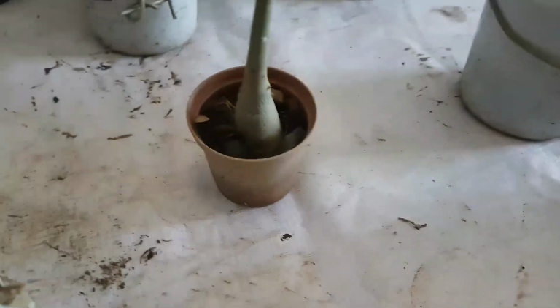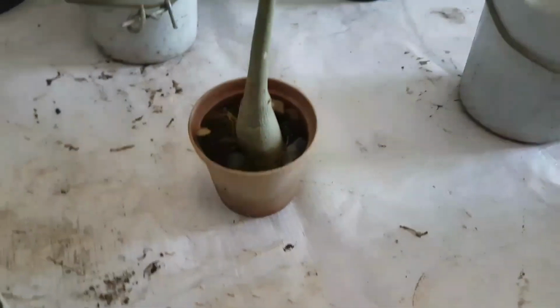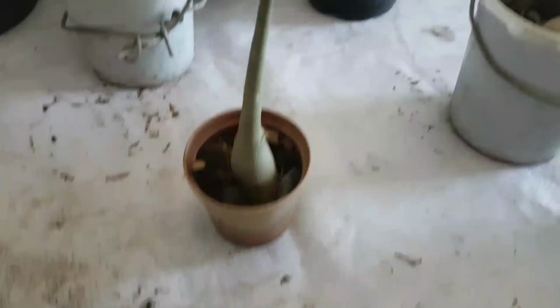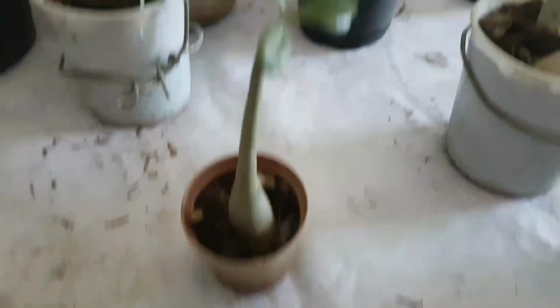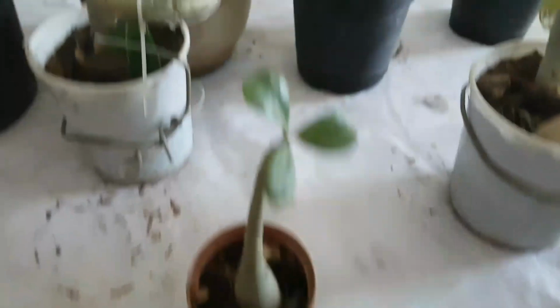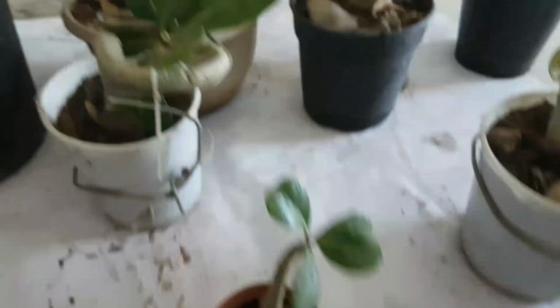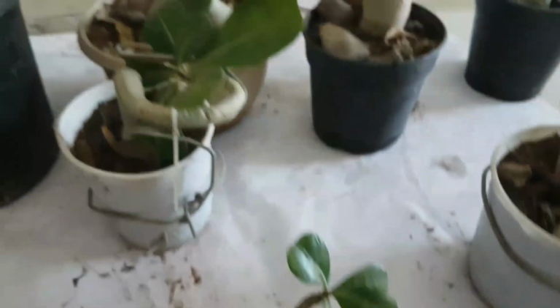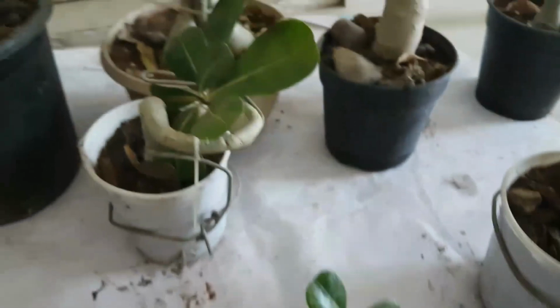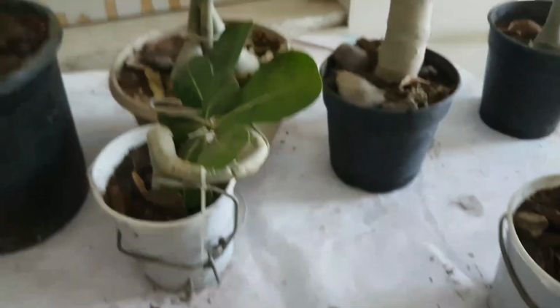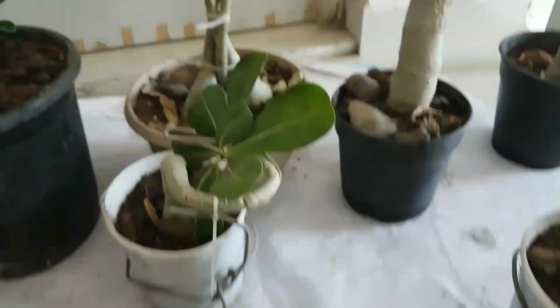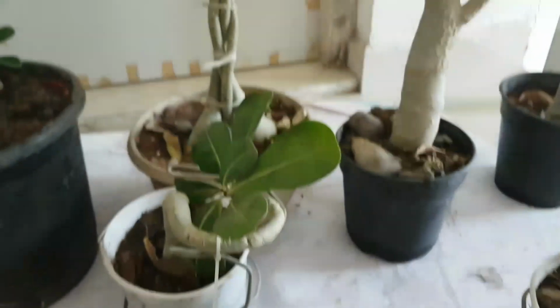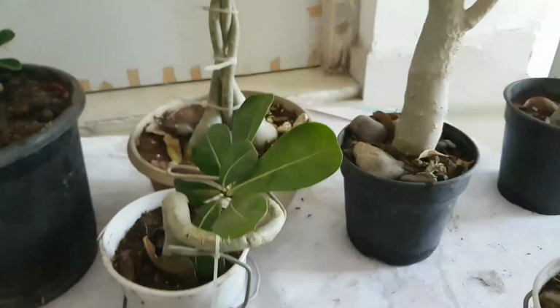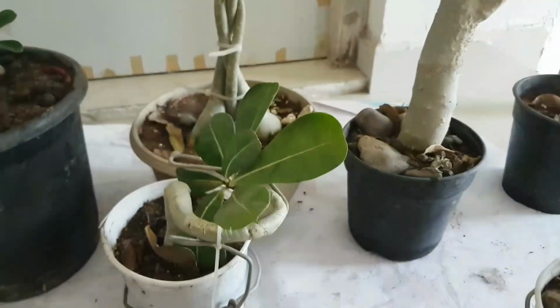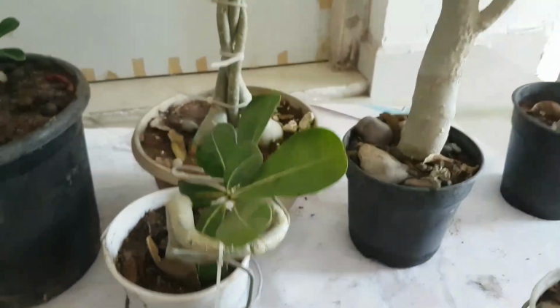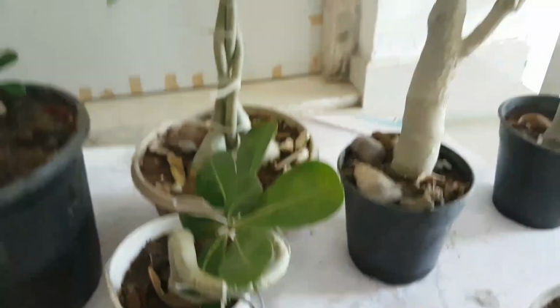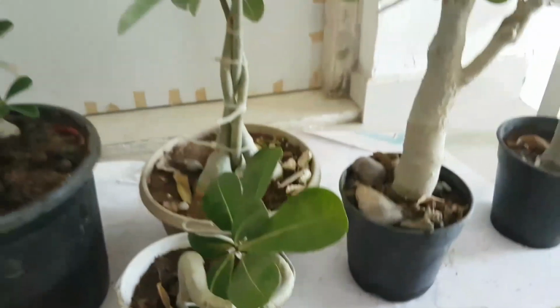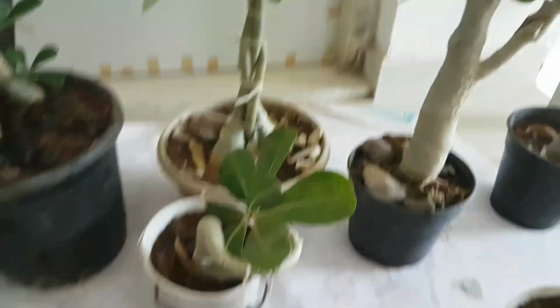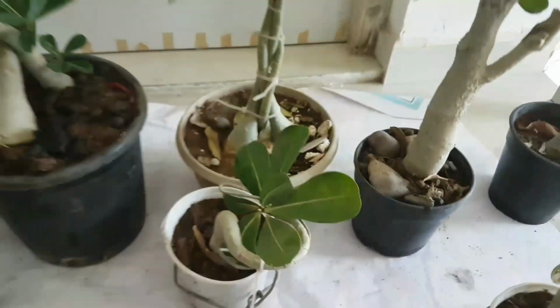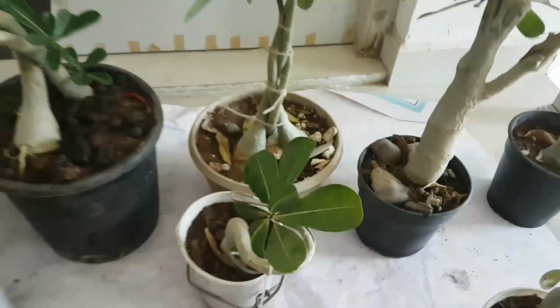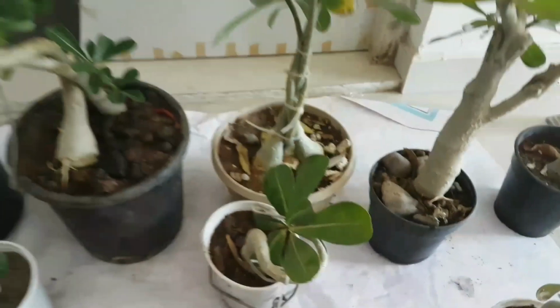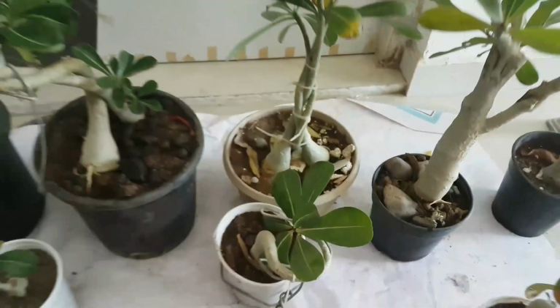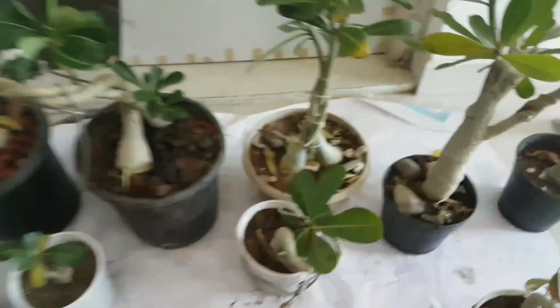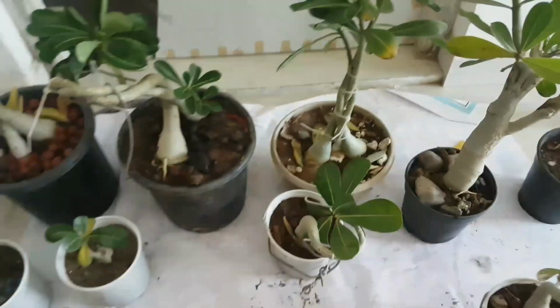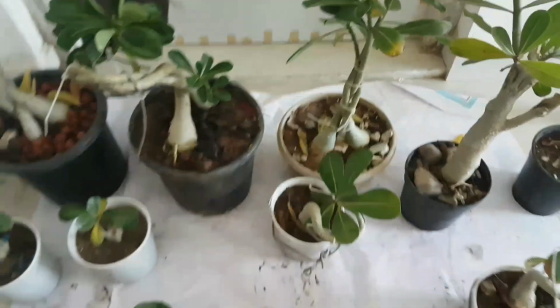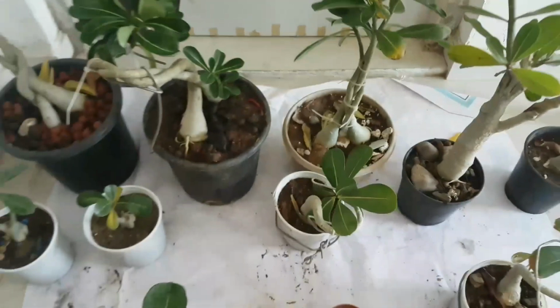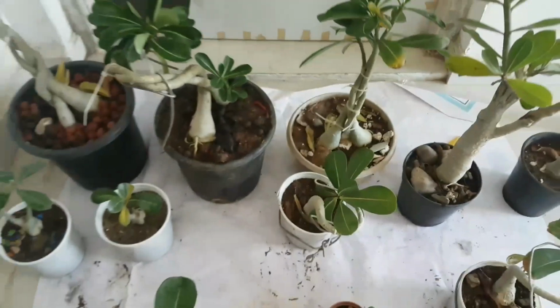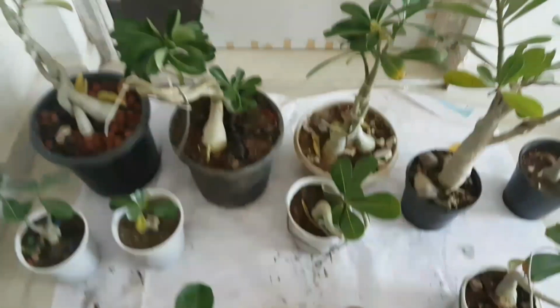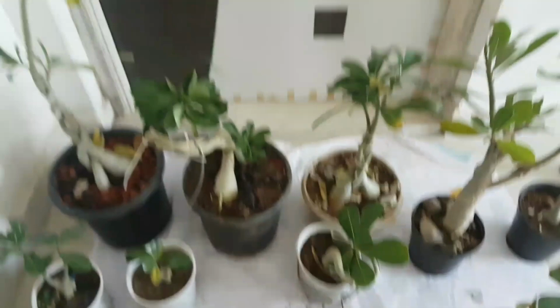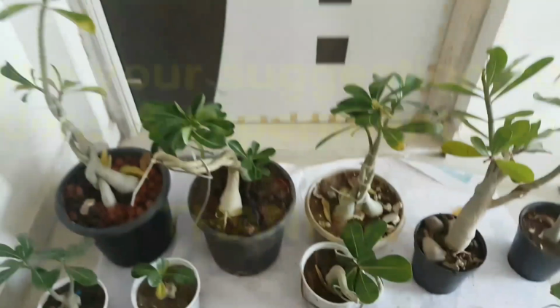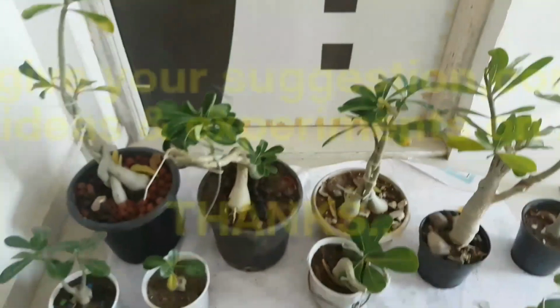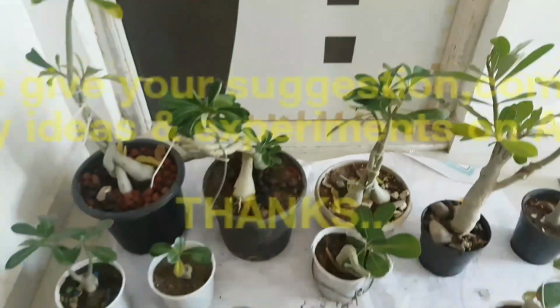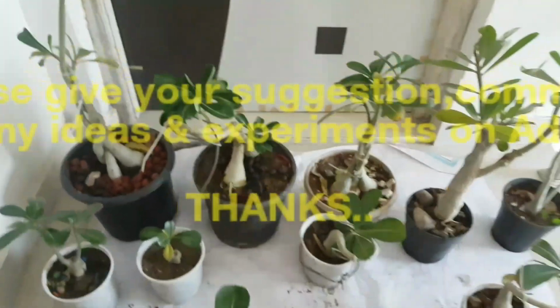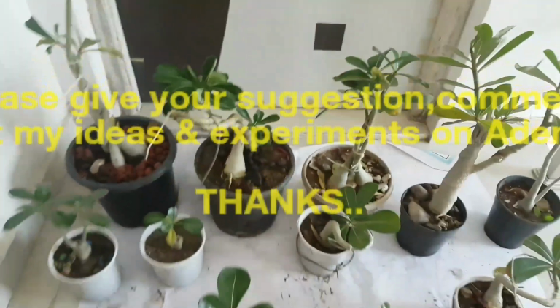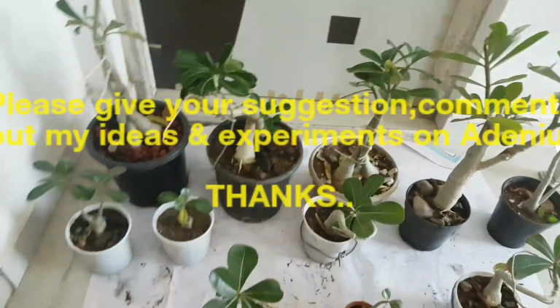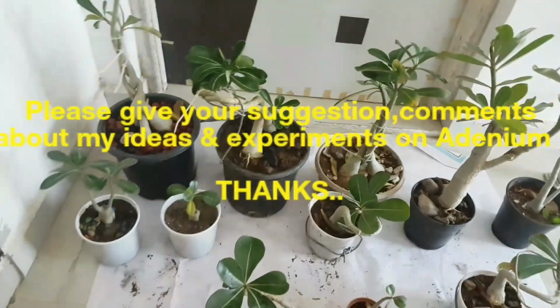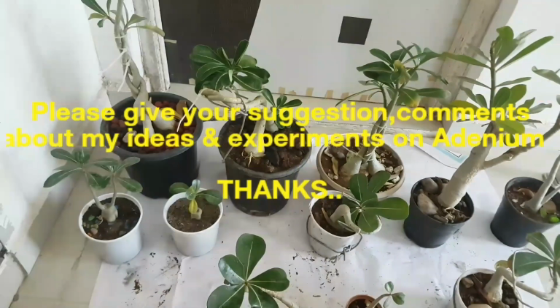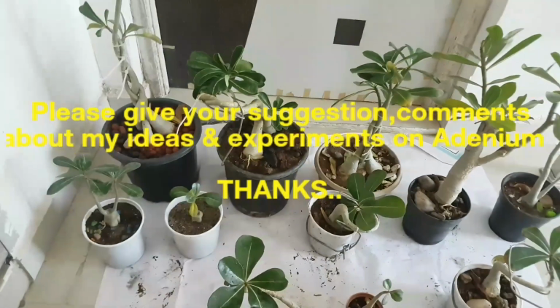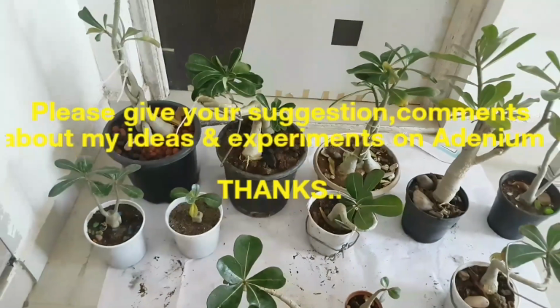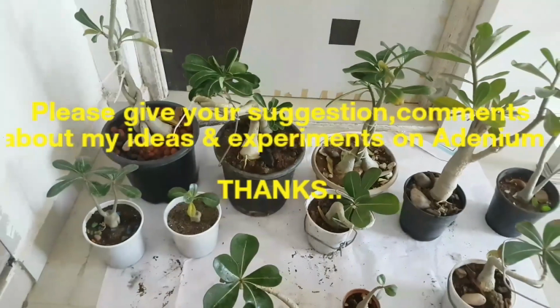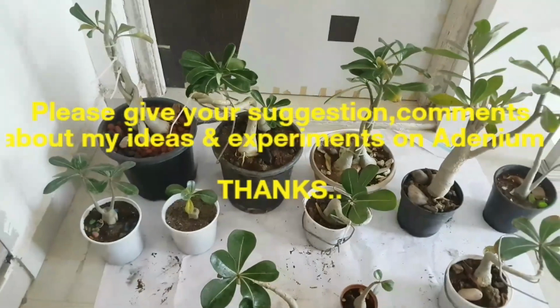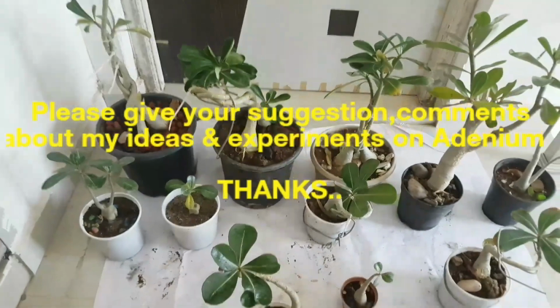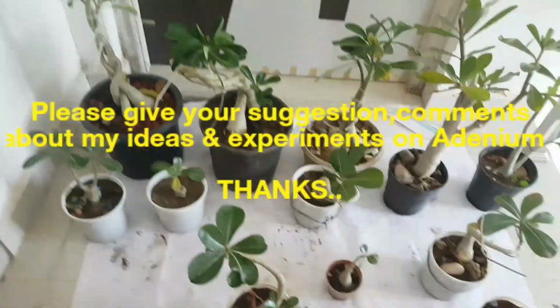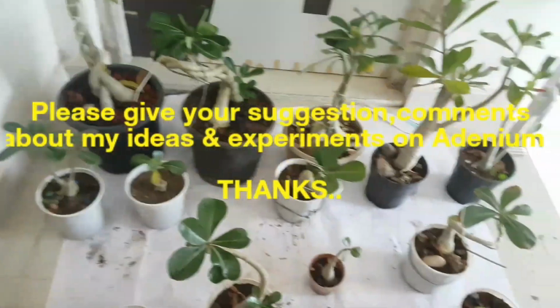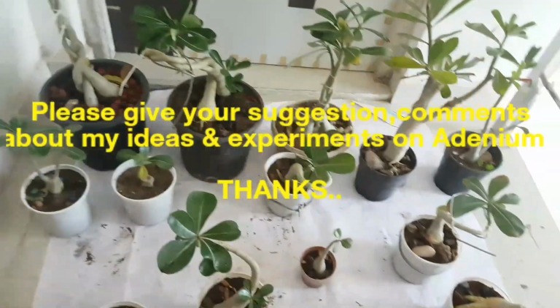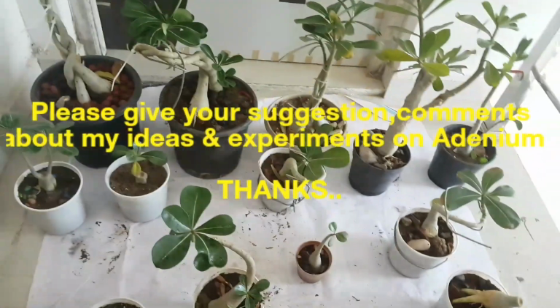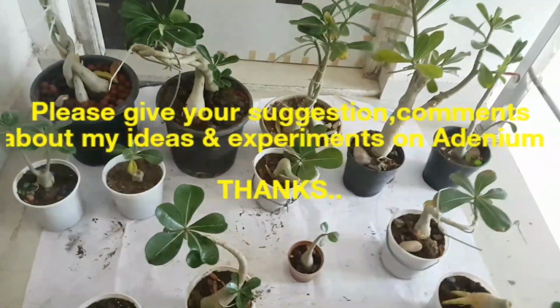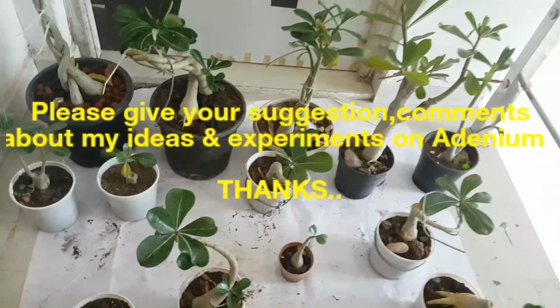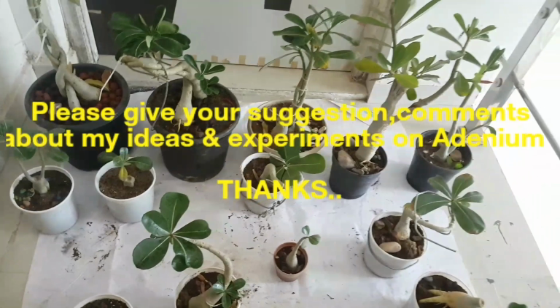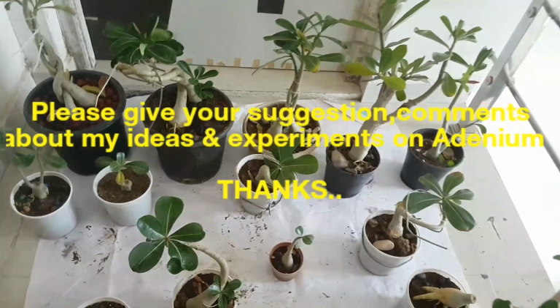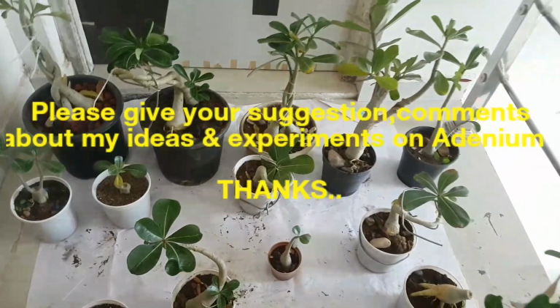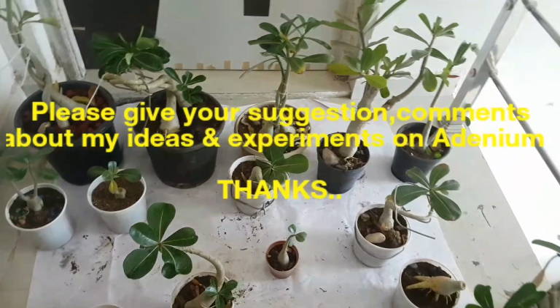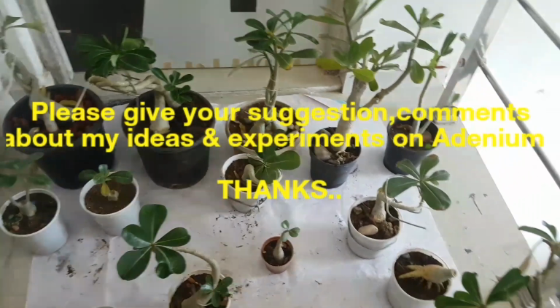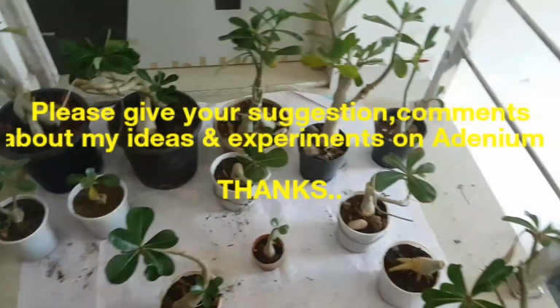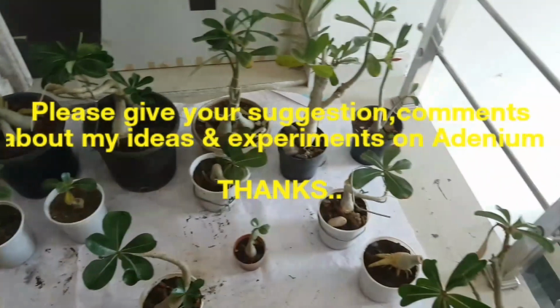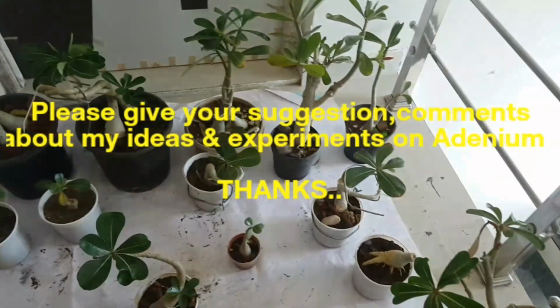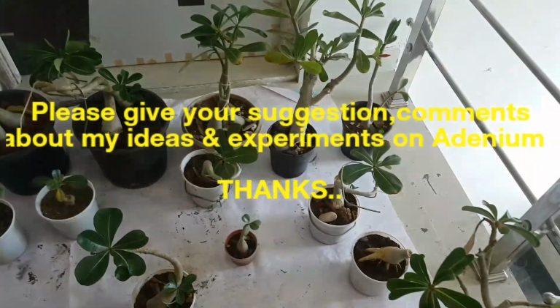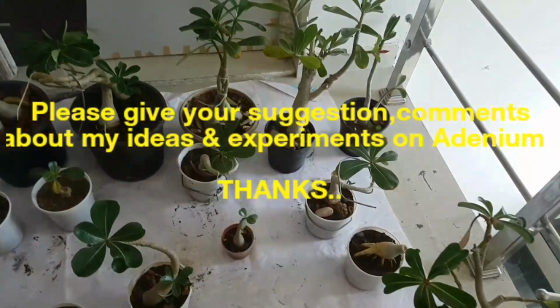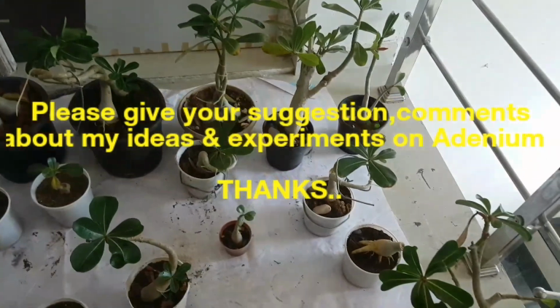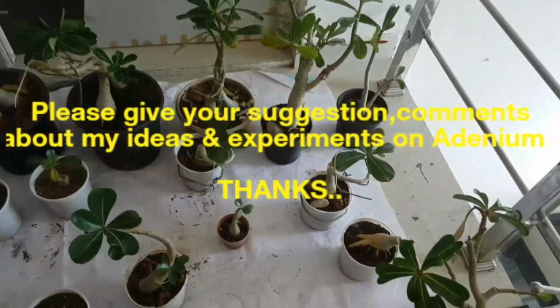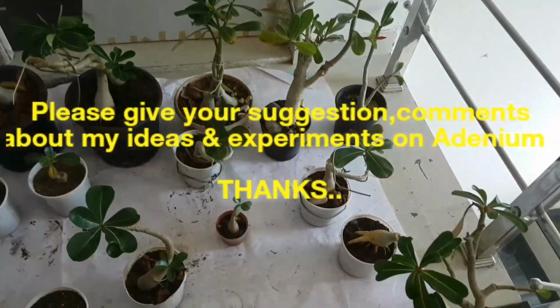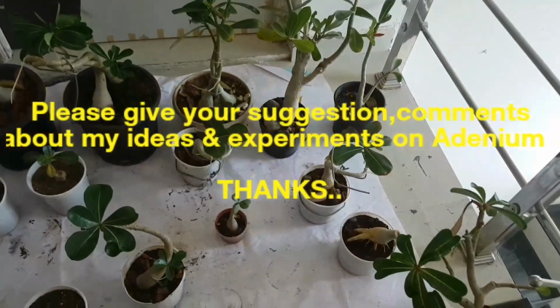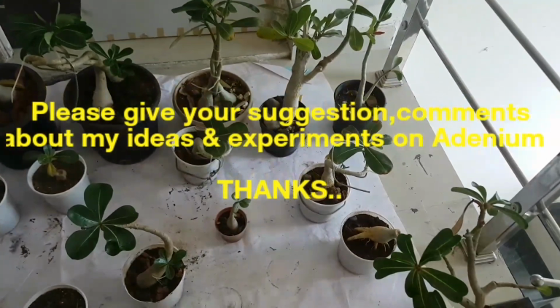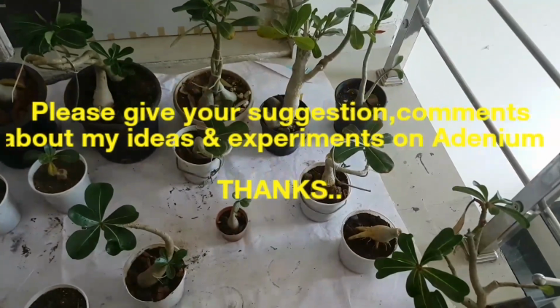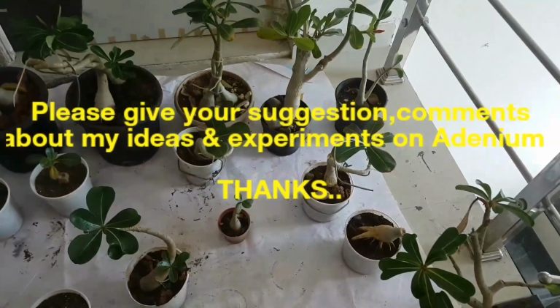So friends, this is my adenium collection. I think you like it. Okay, bye.